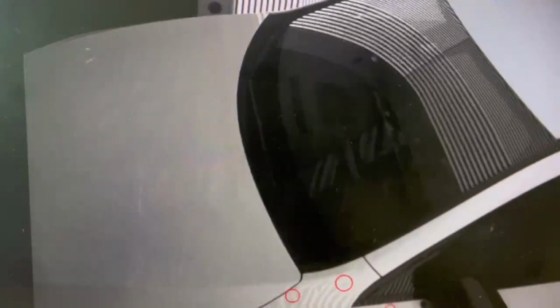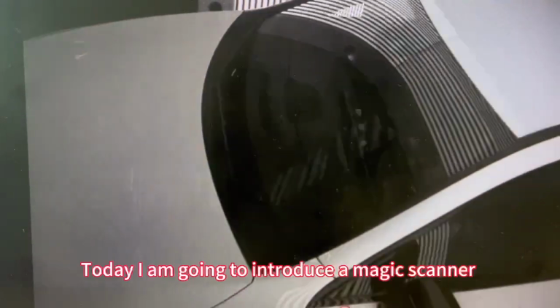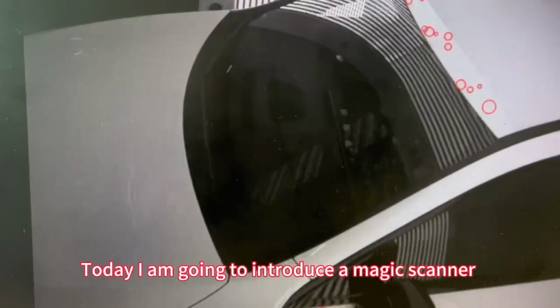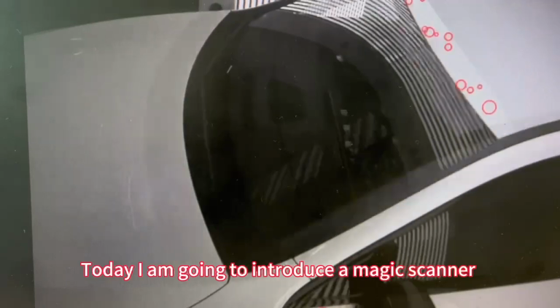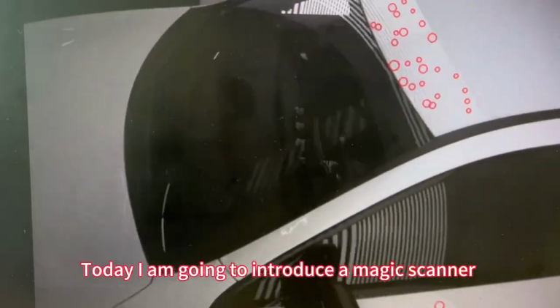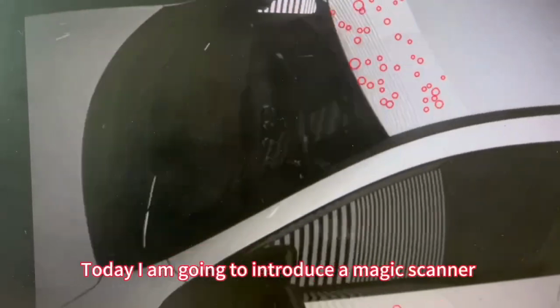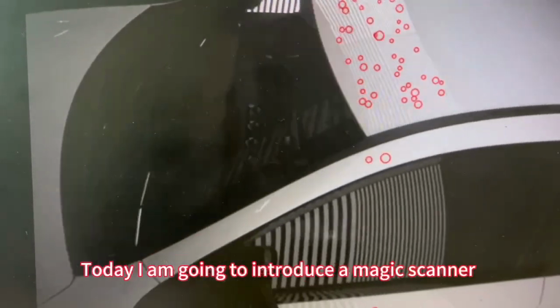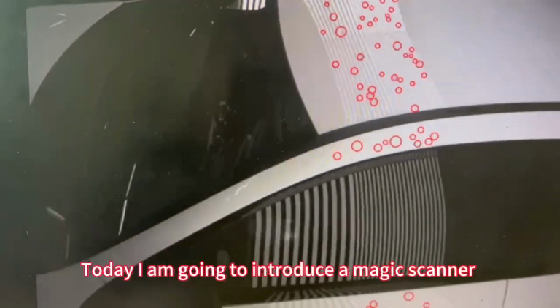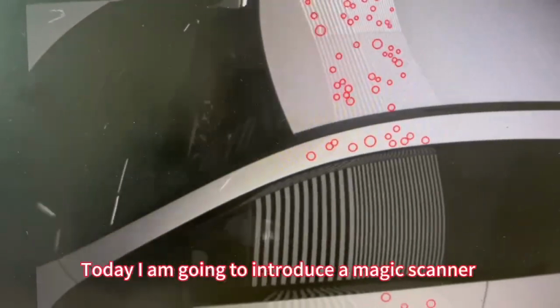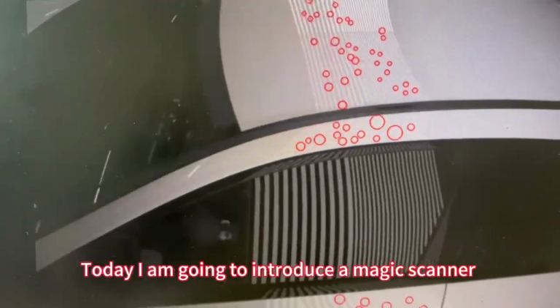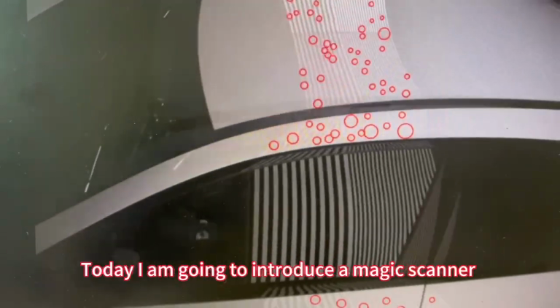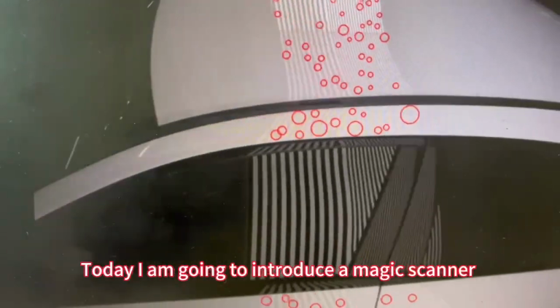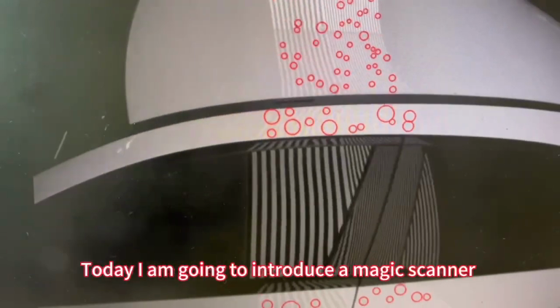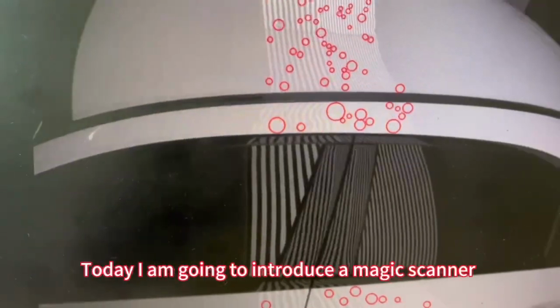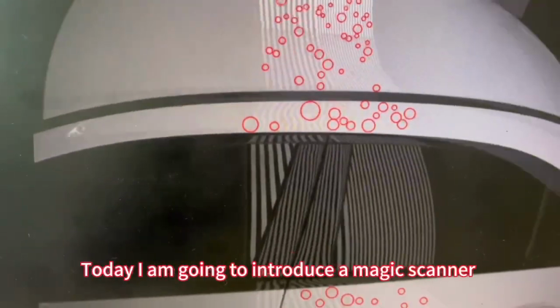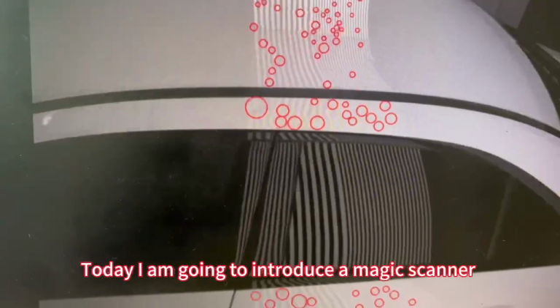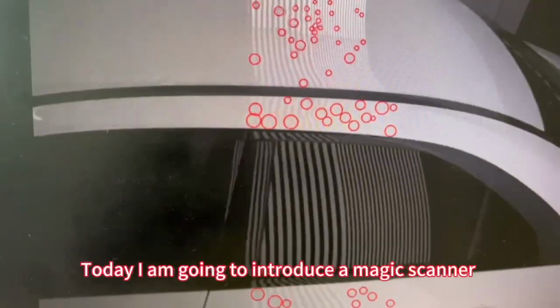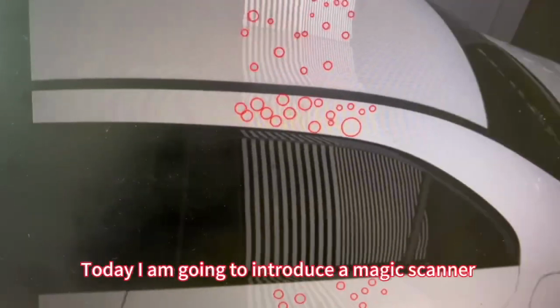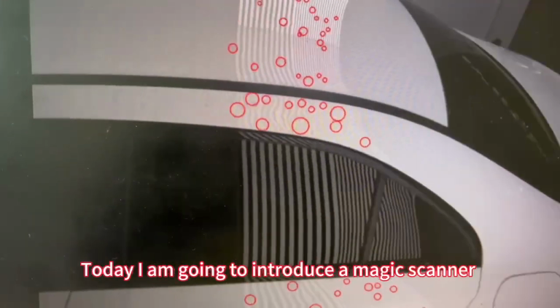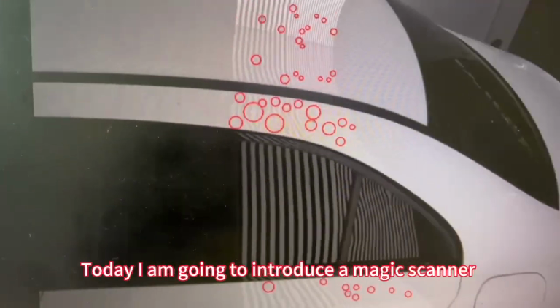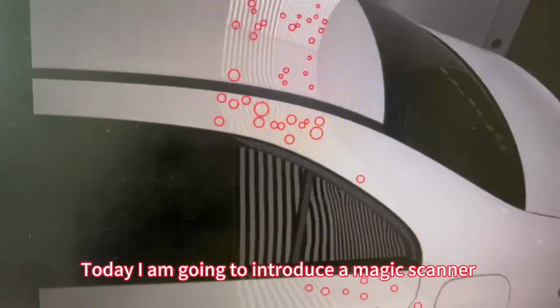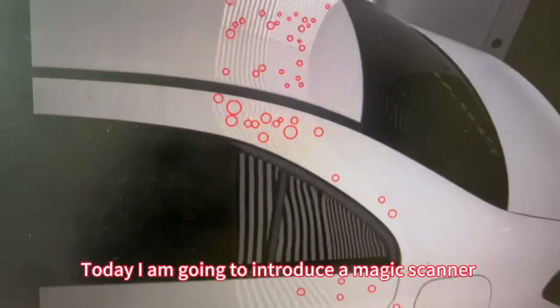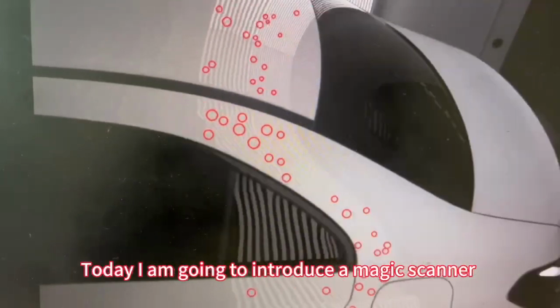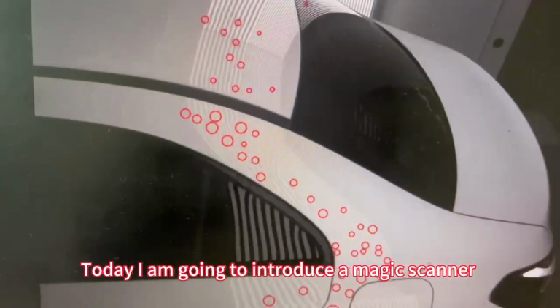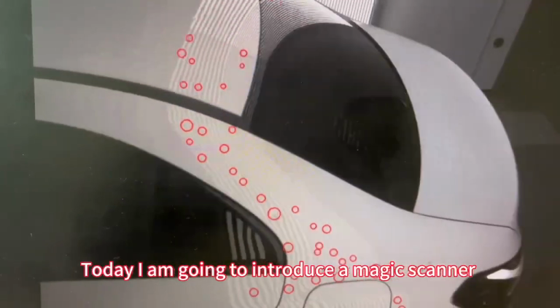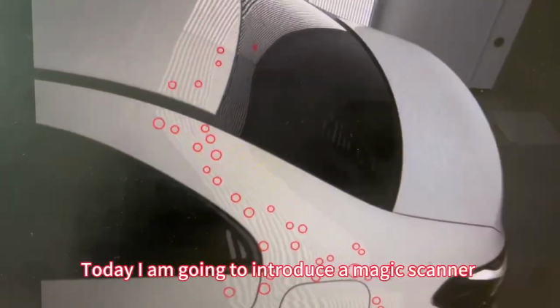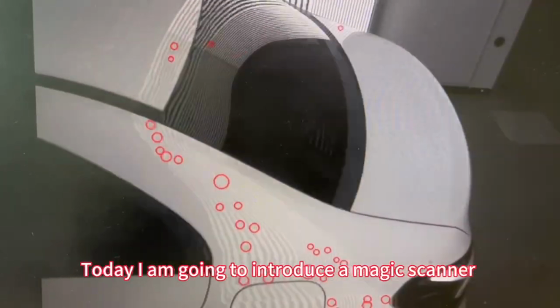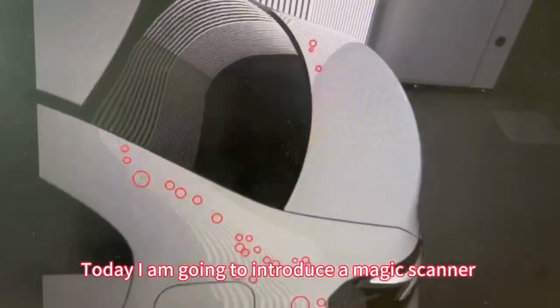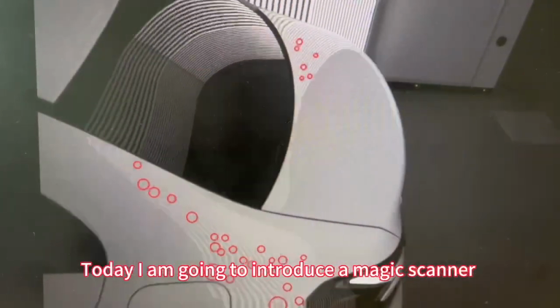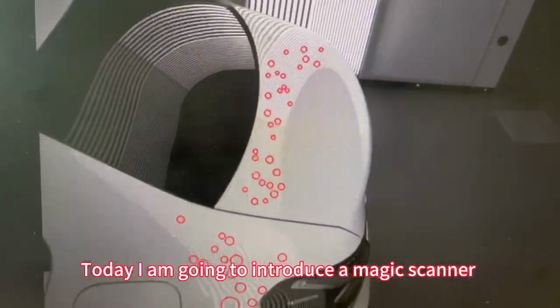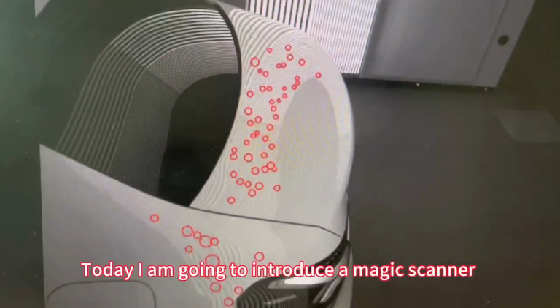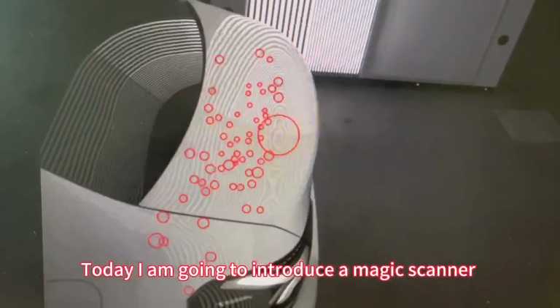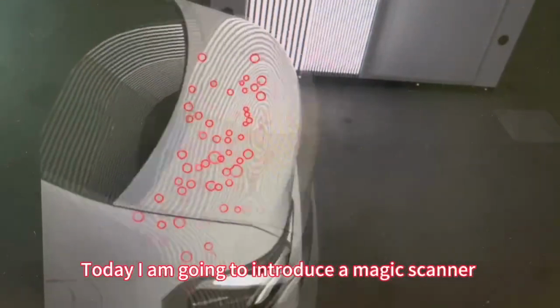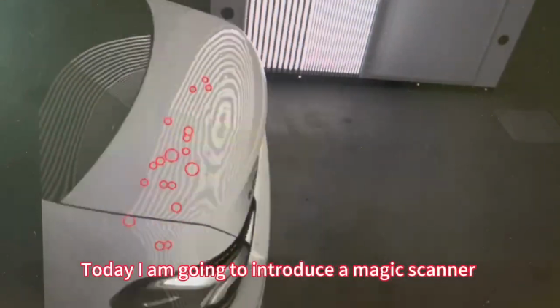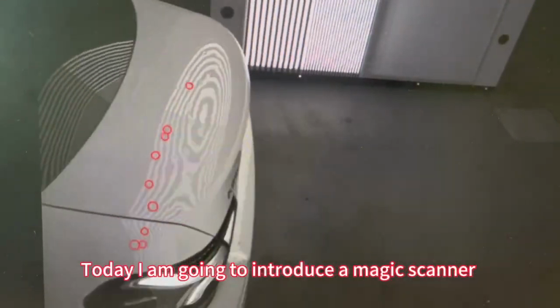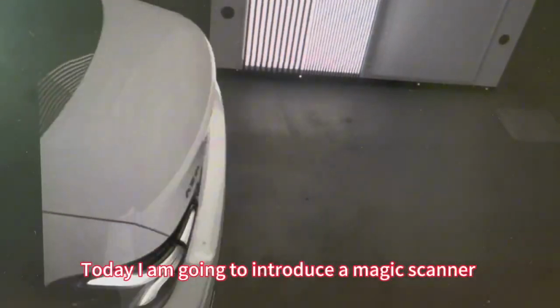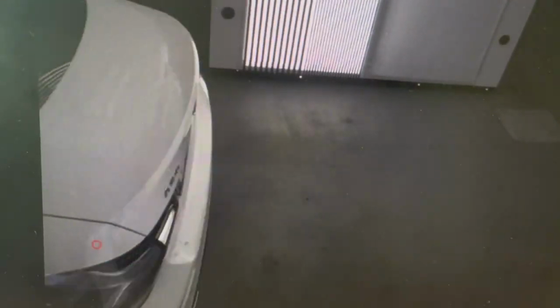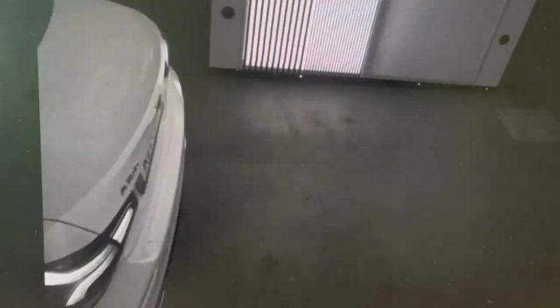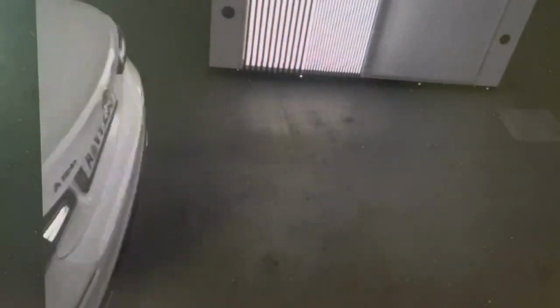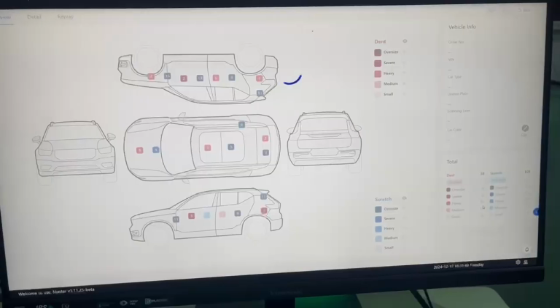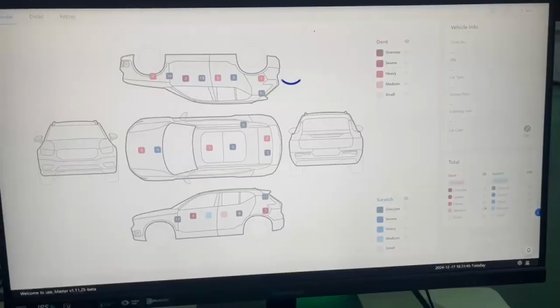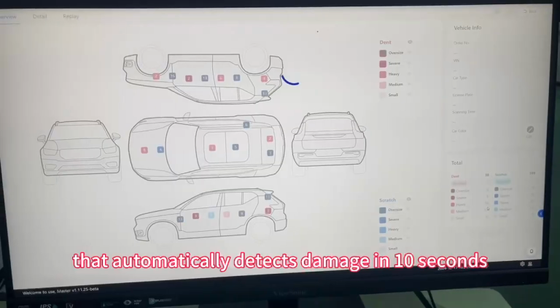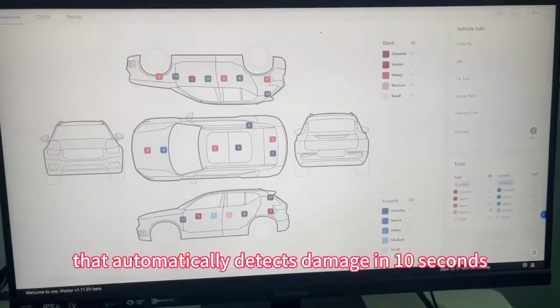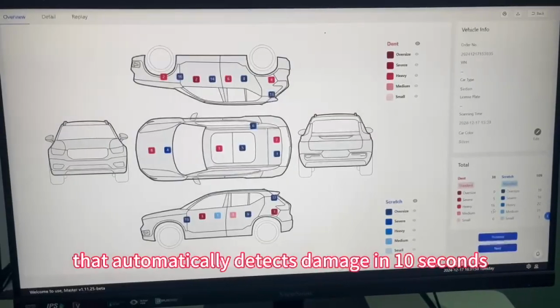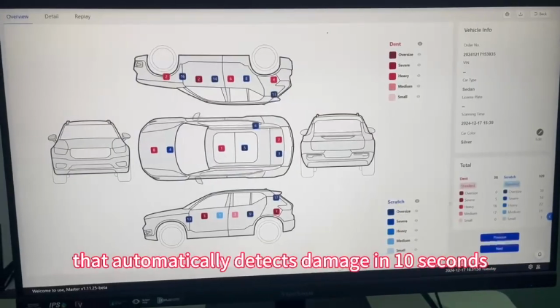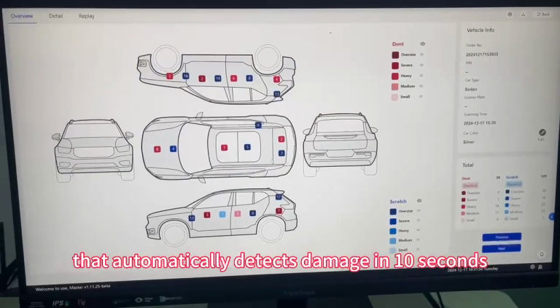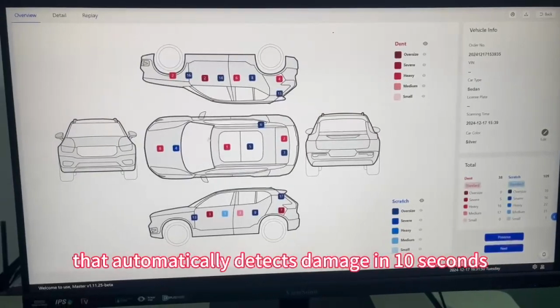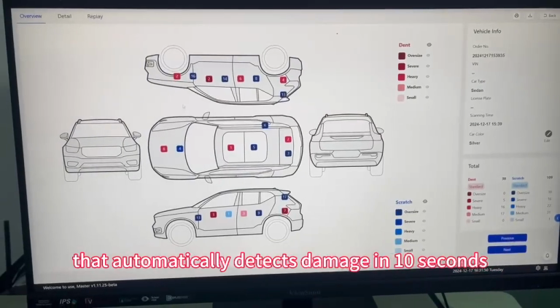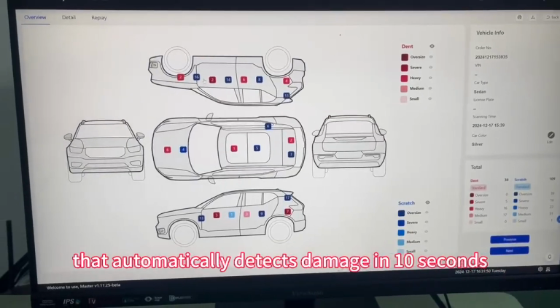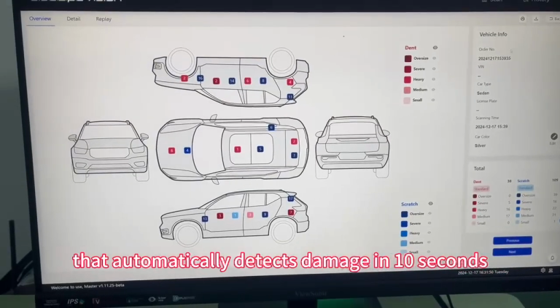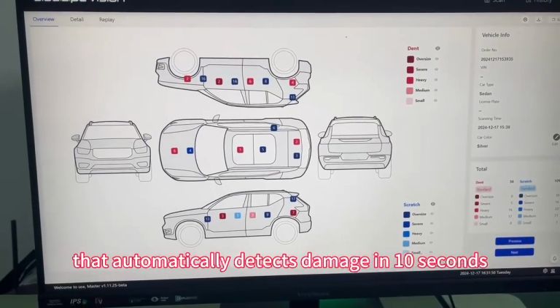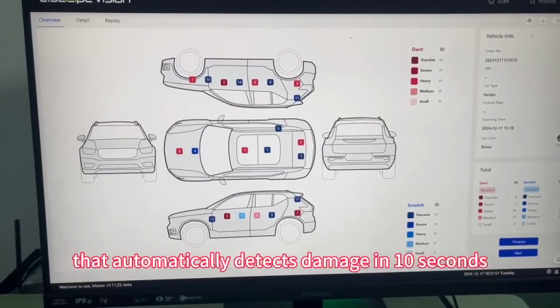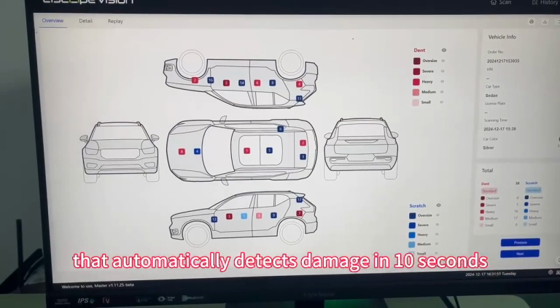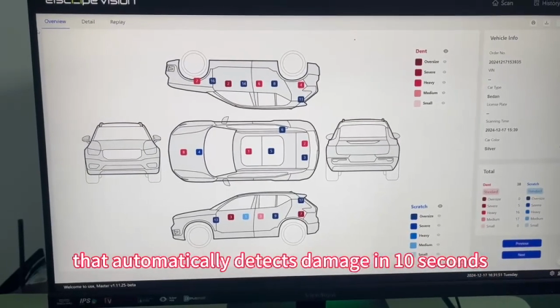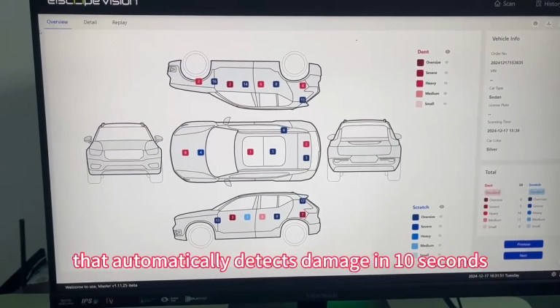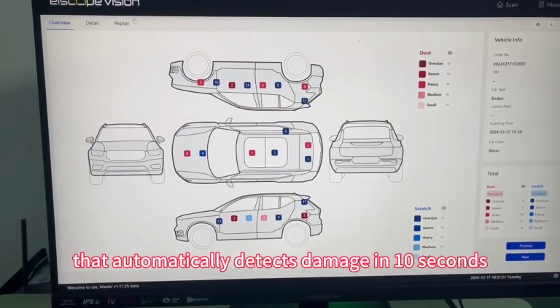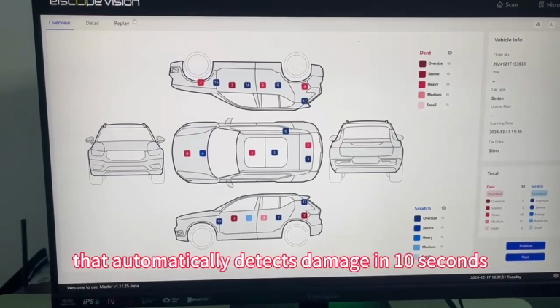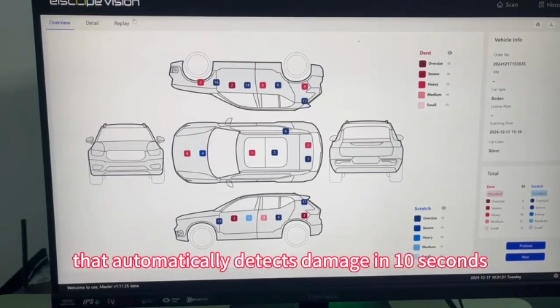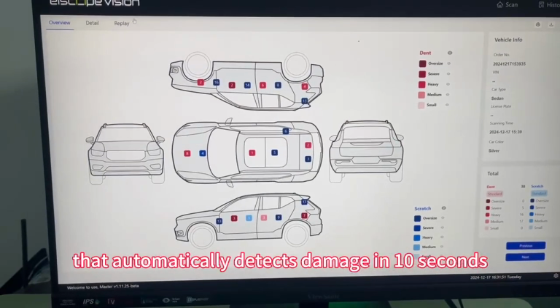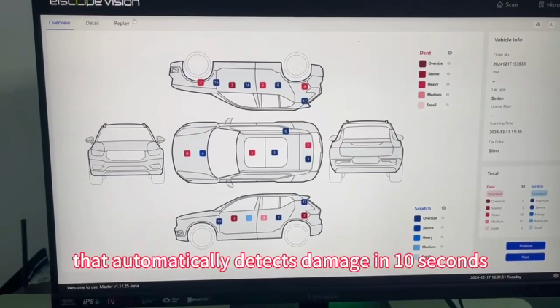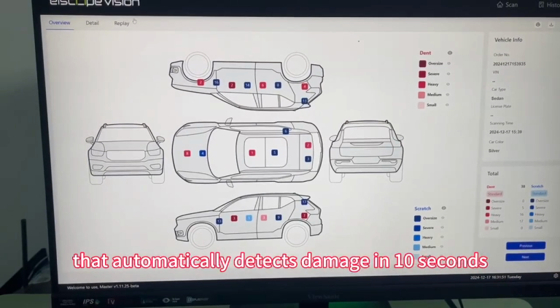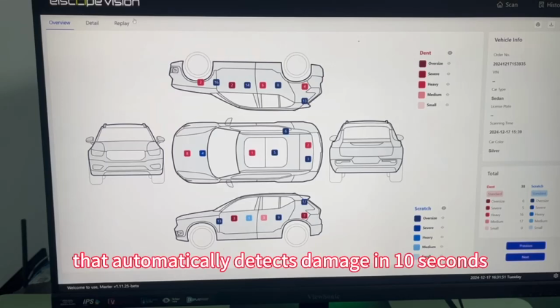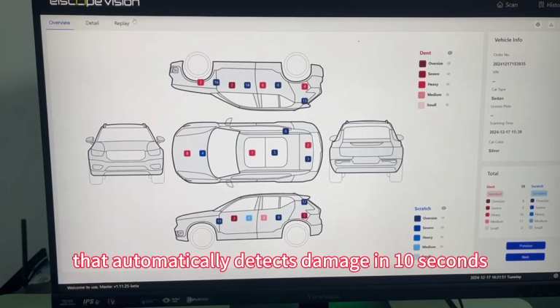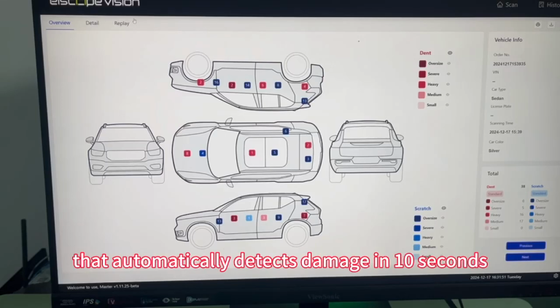Today I am going to introduce a magic scanner that automatically detects damage in 3 seconds.